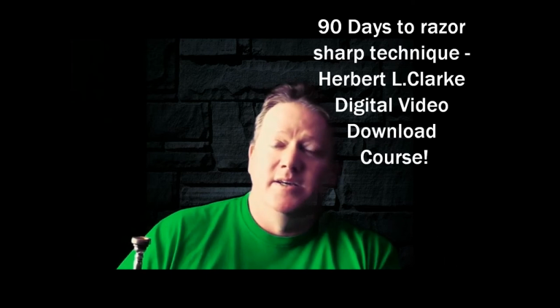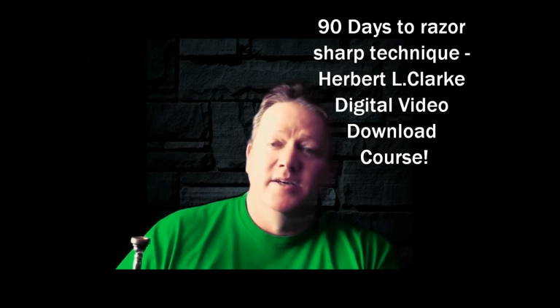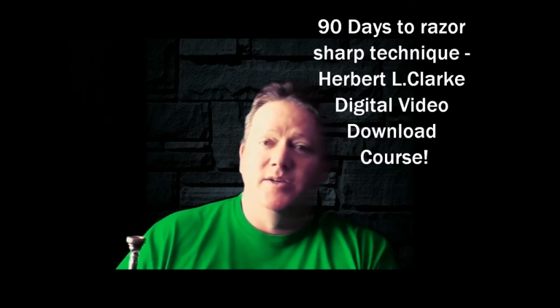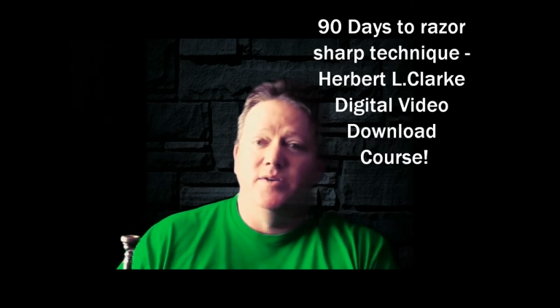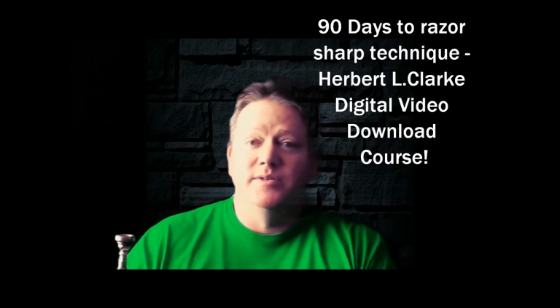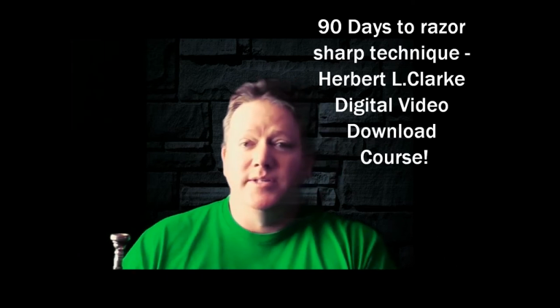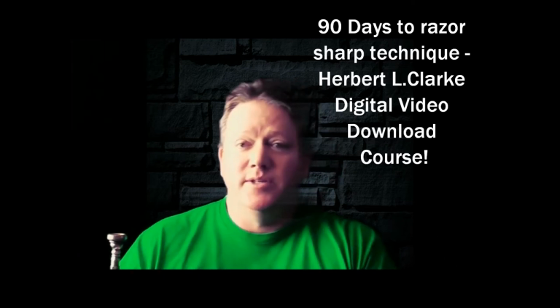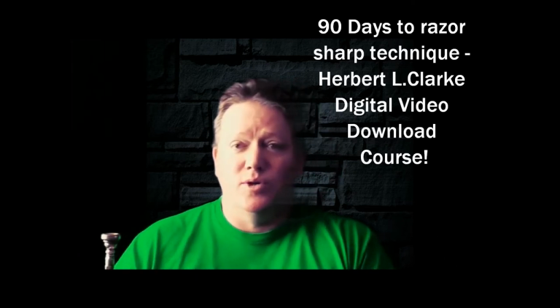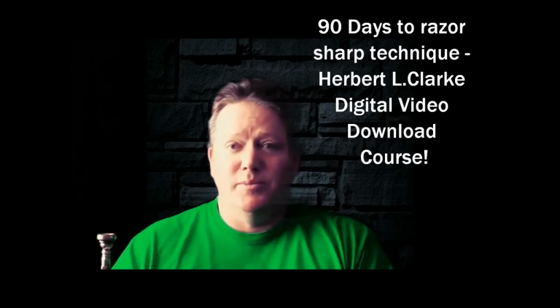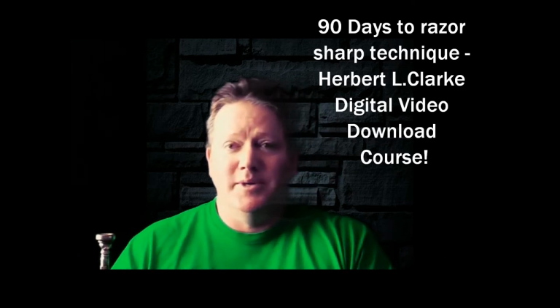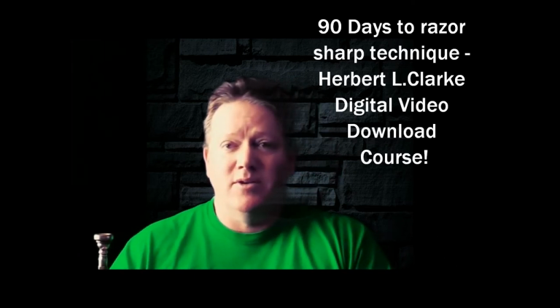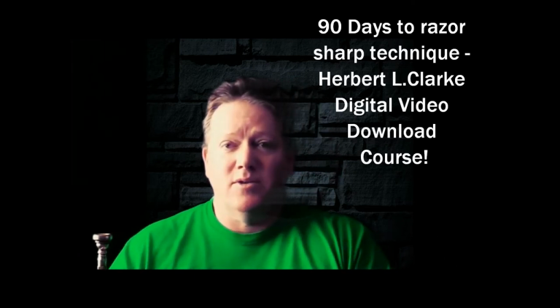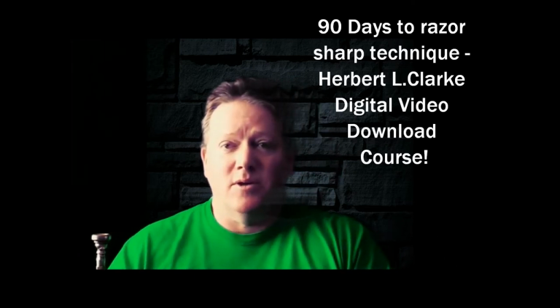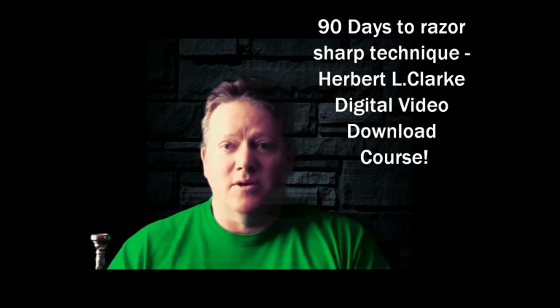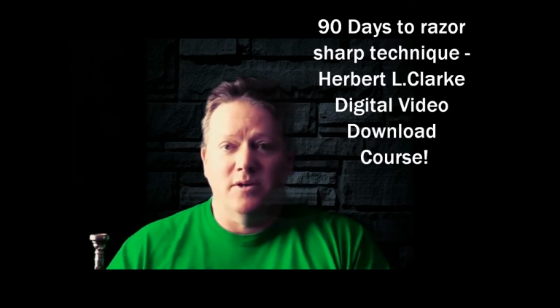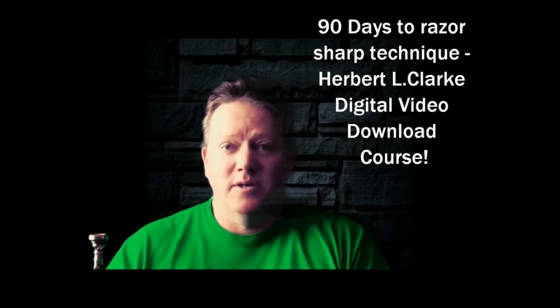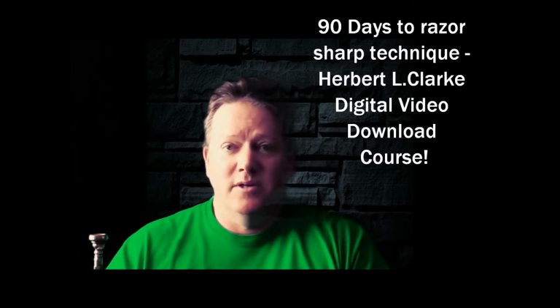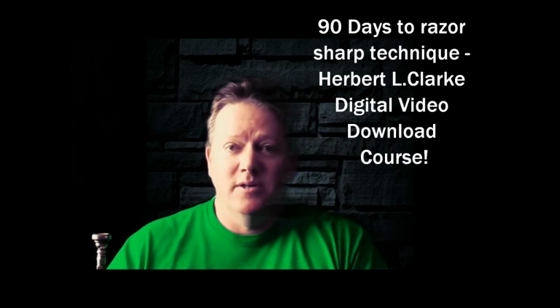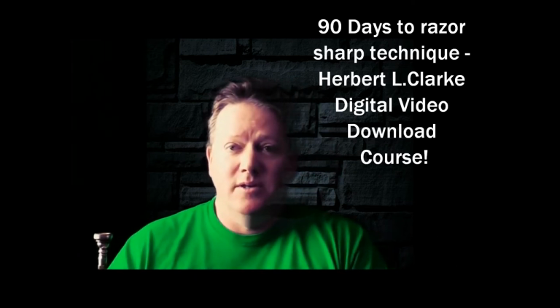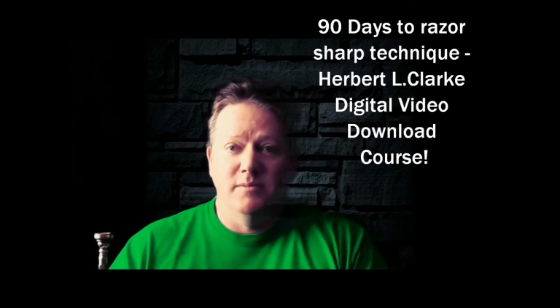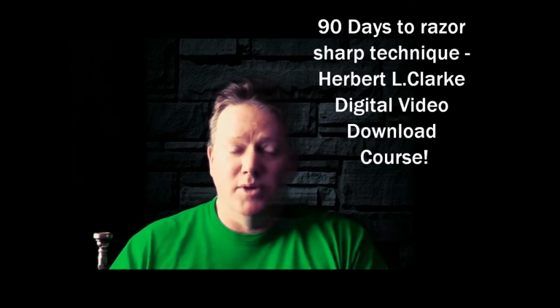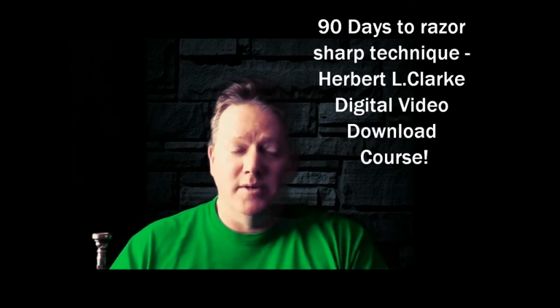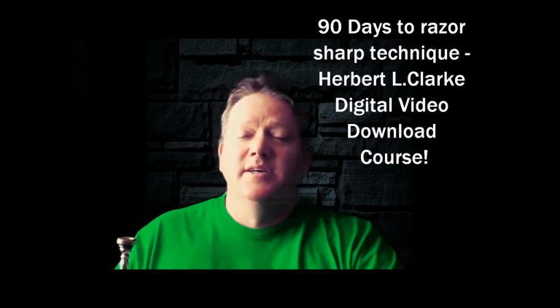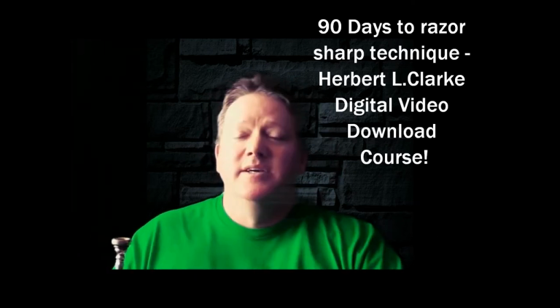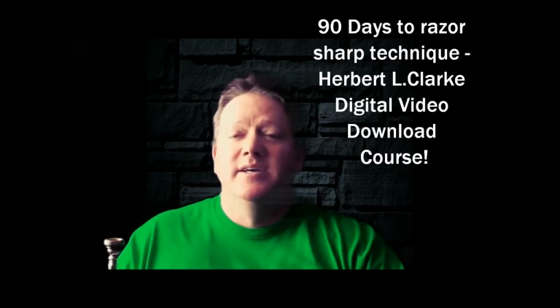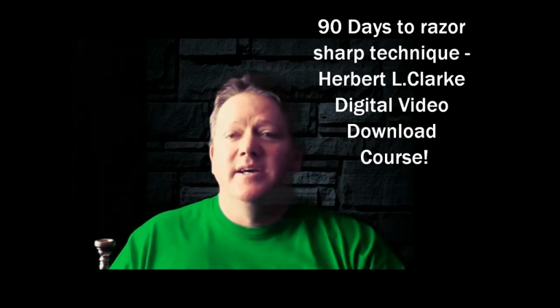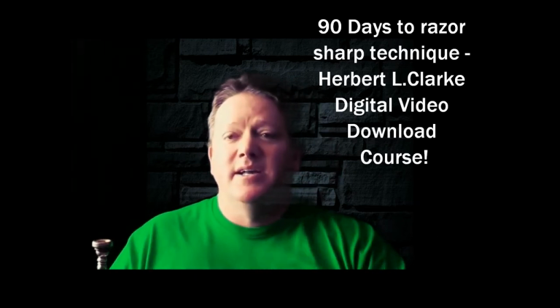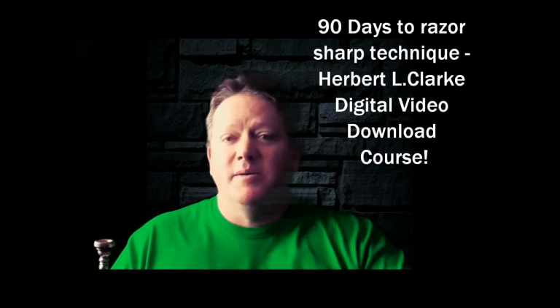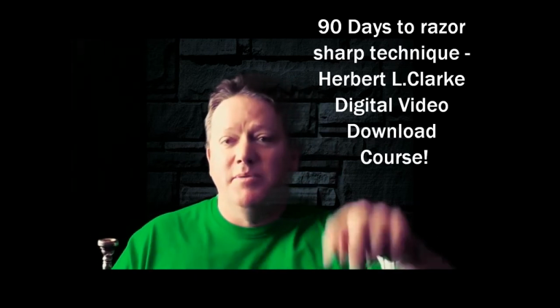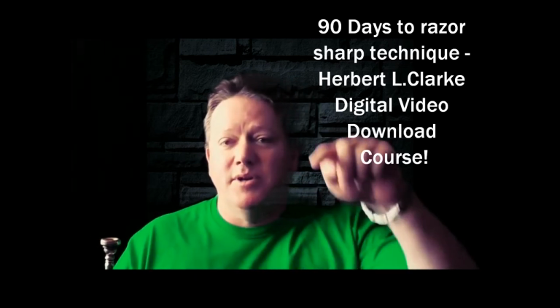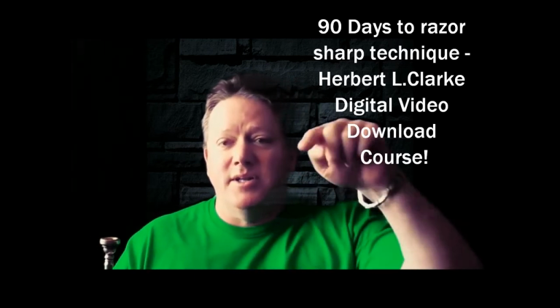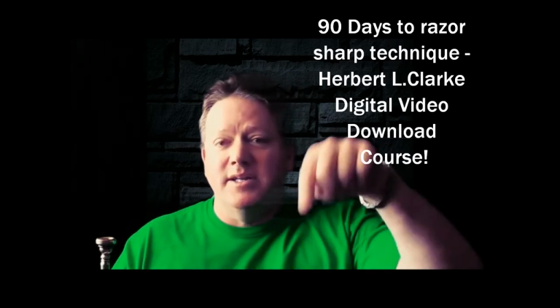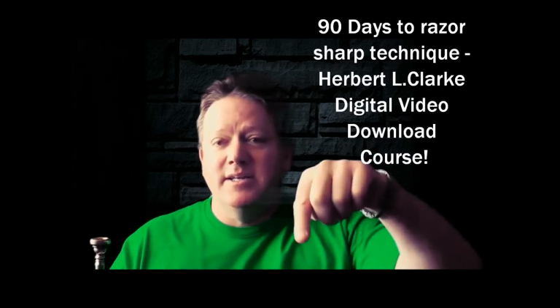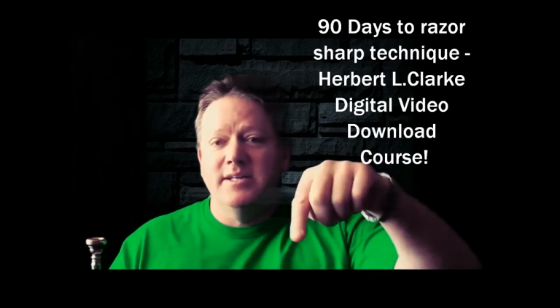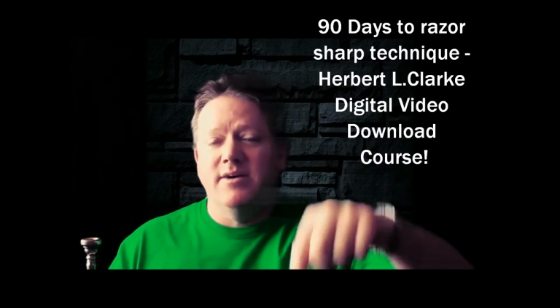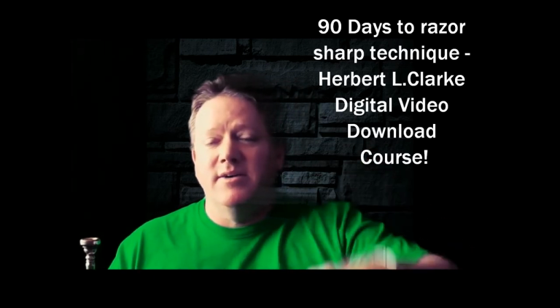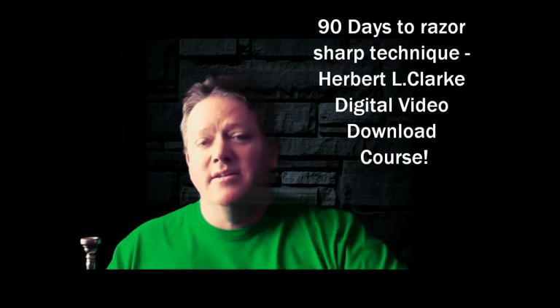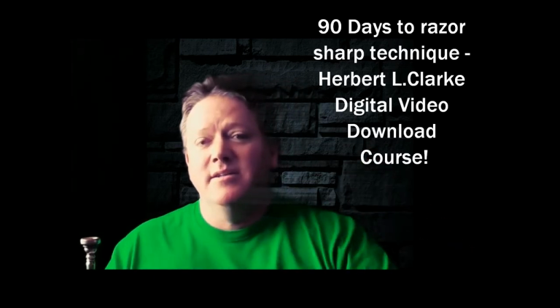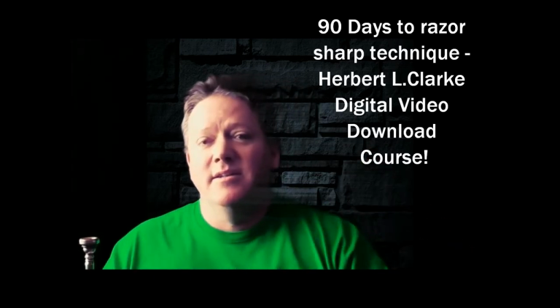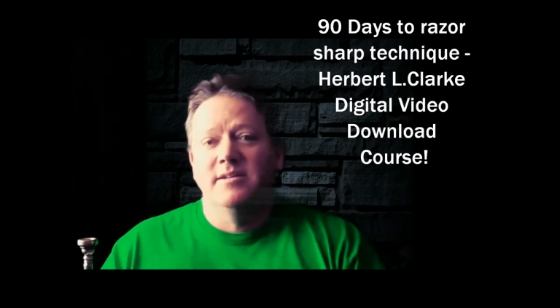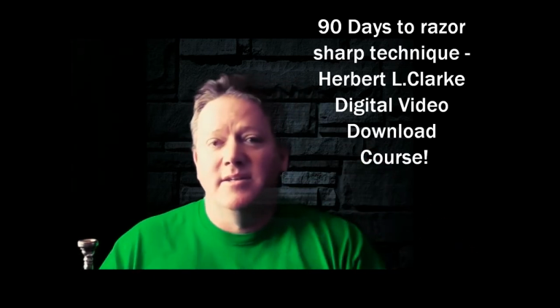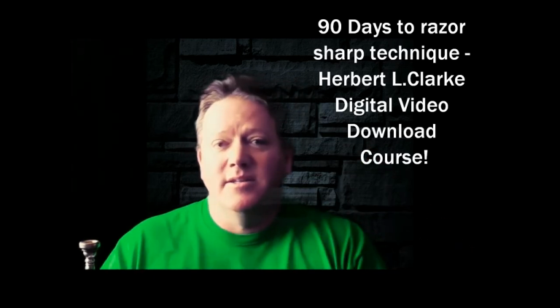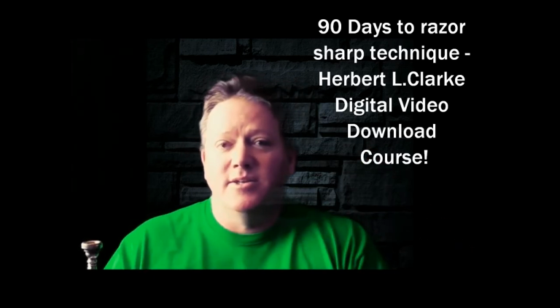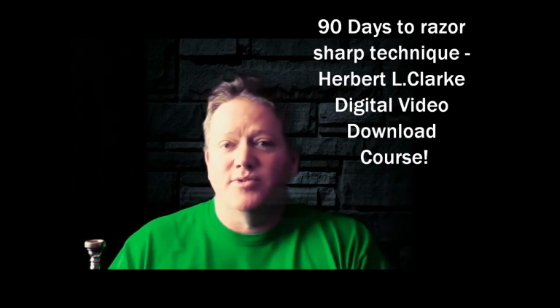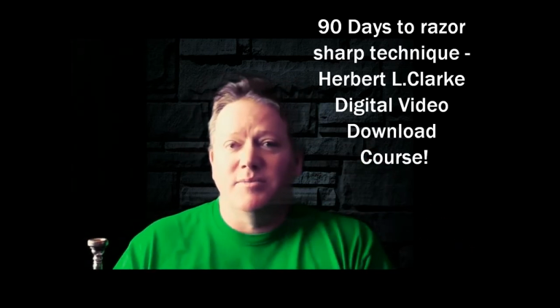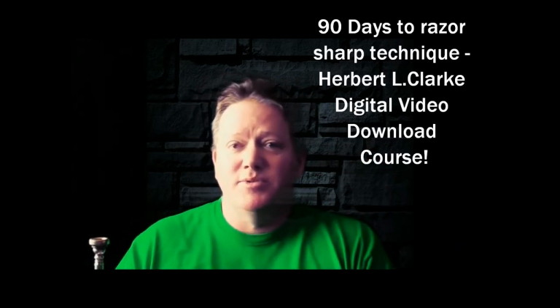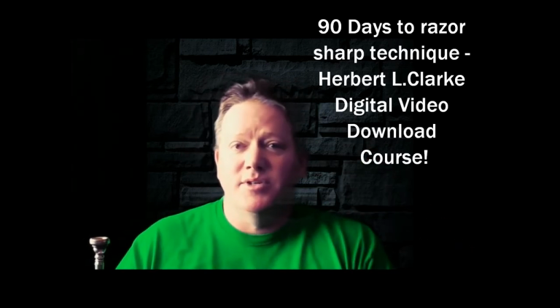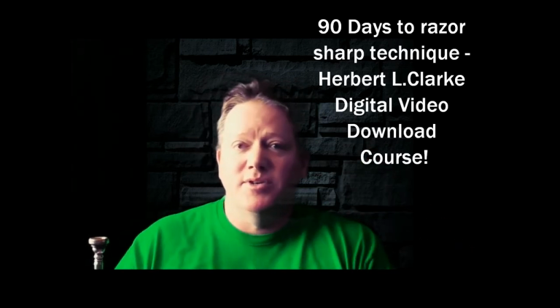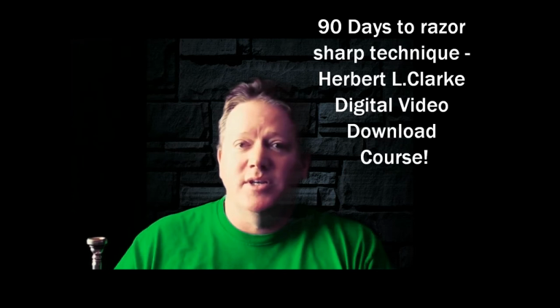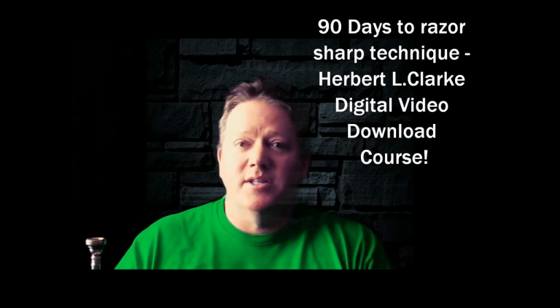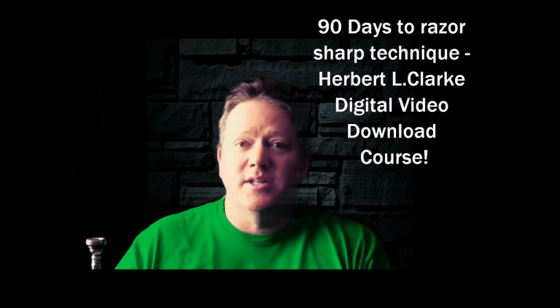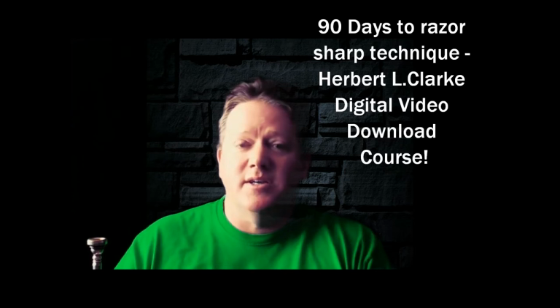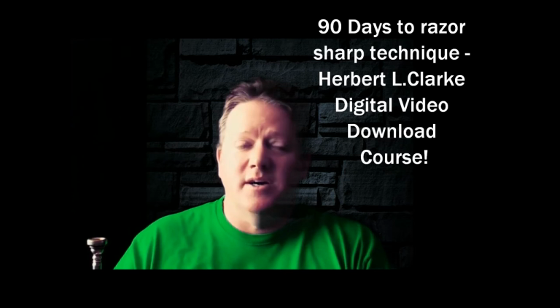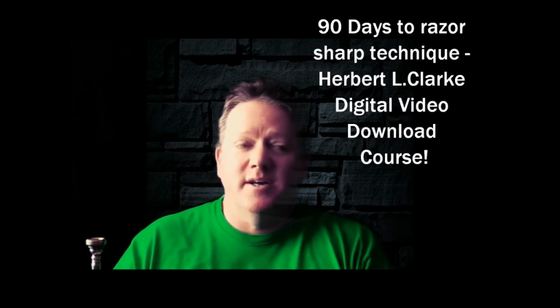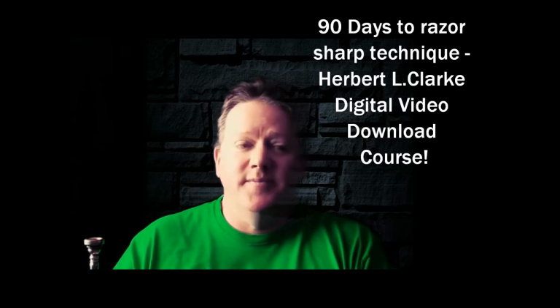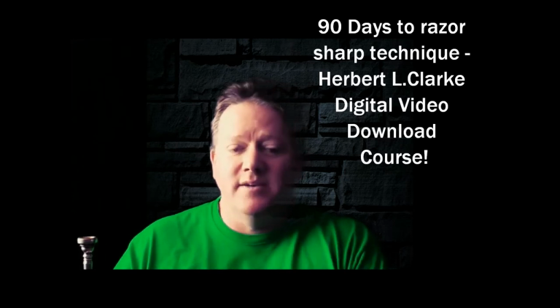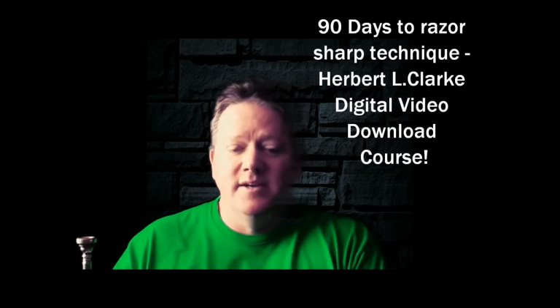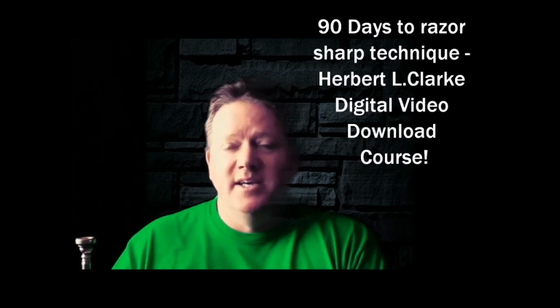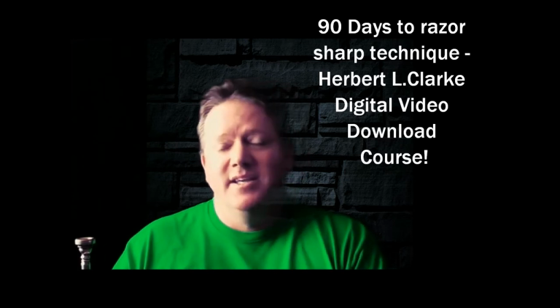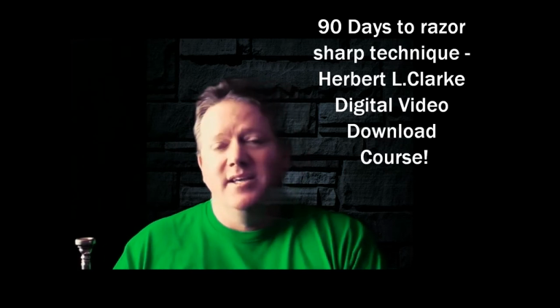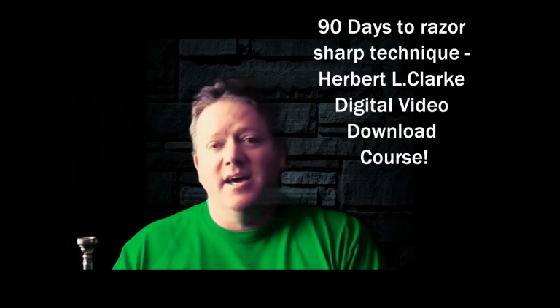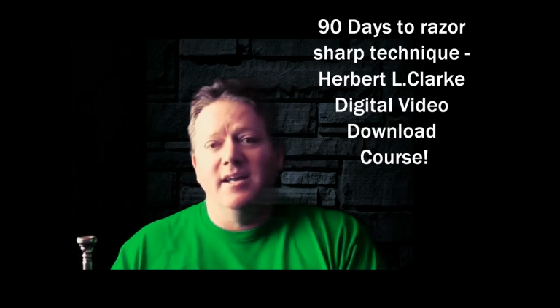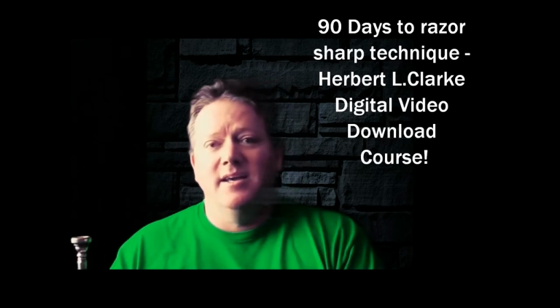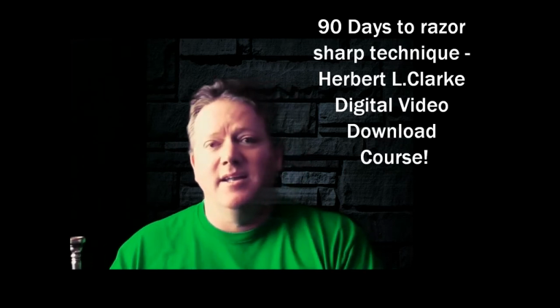Using the Herbert L. Clark book, and I'll put a link down in the description — you can click on it. You got to get it.